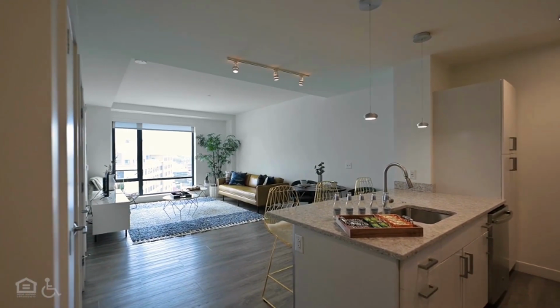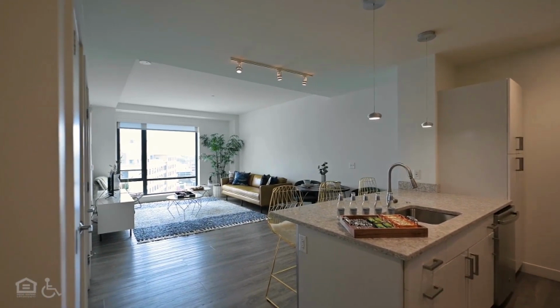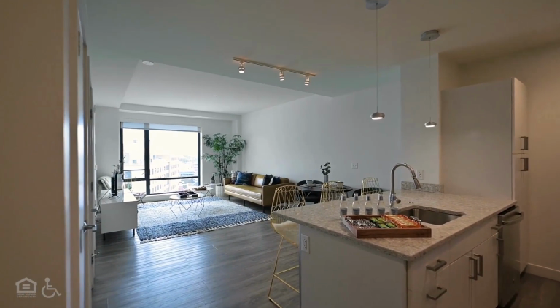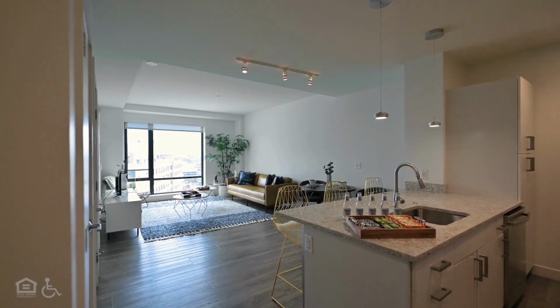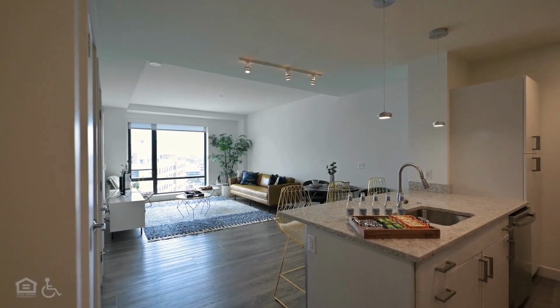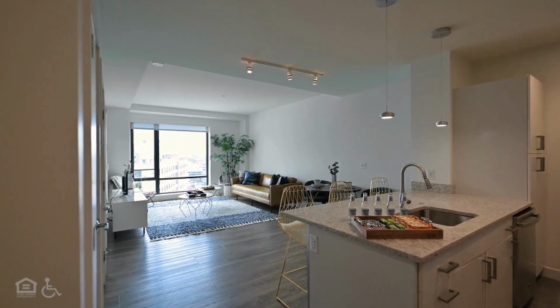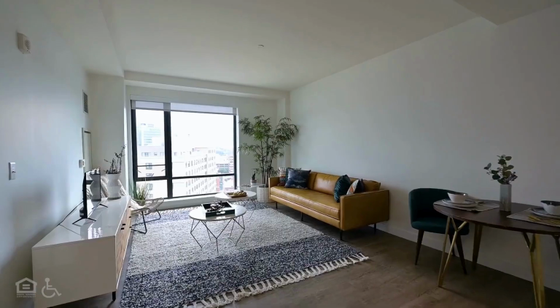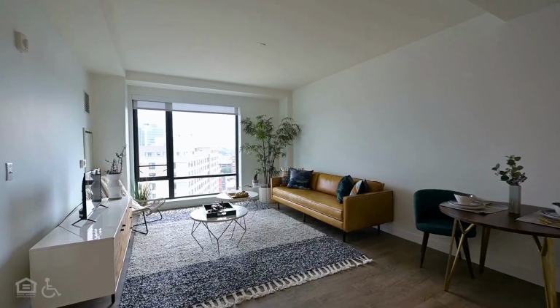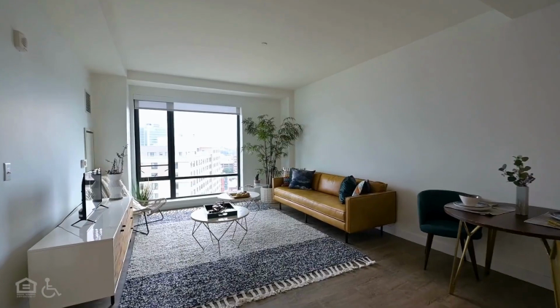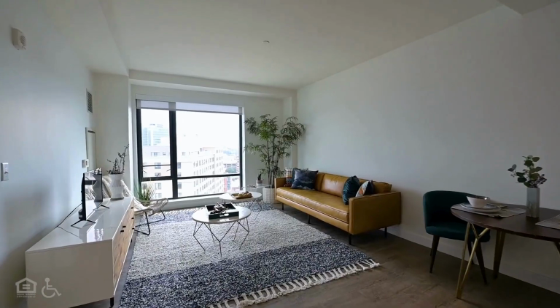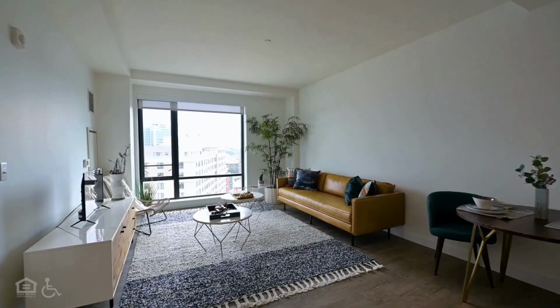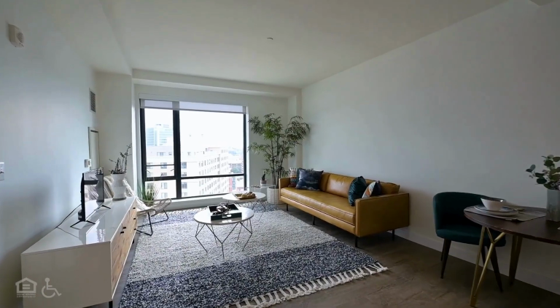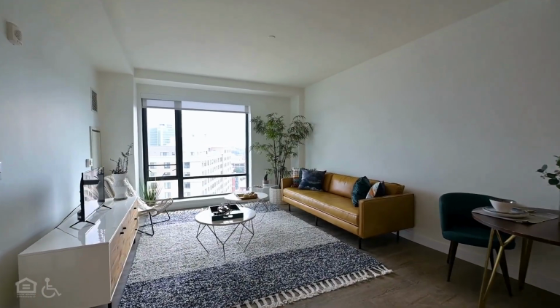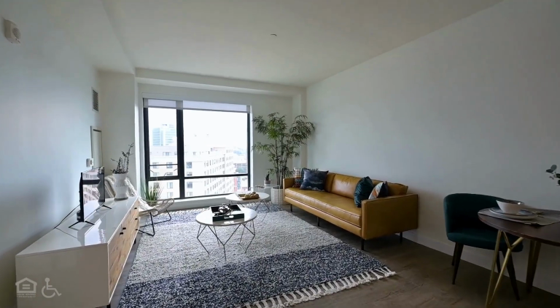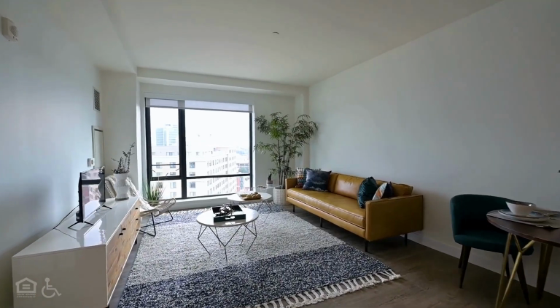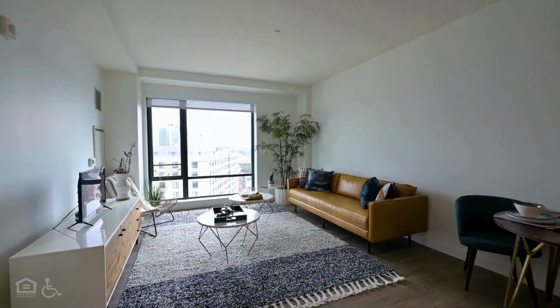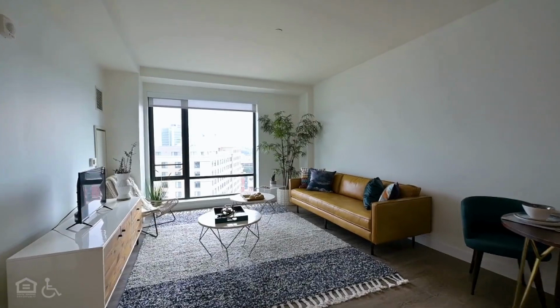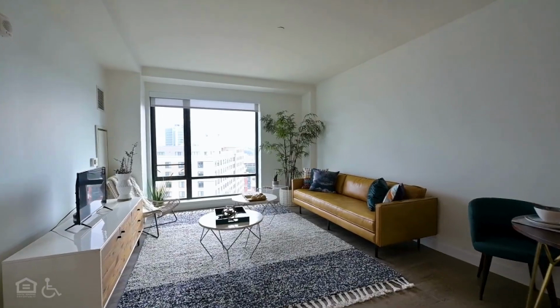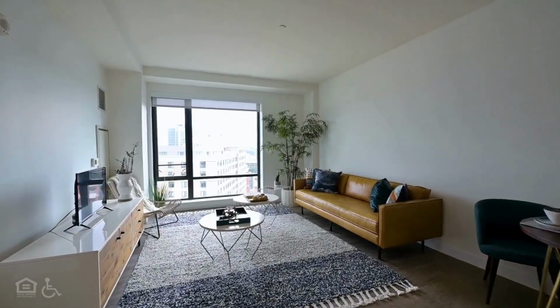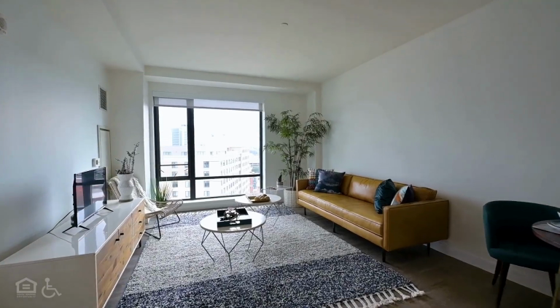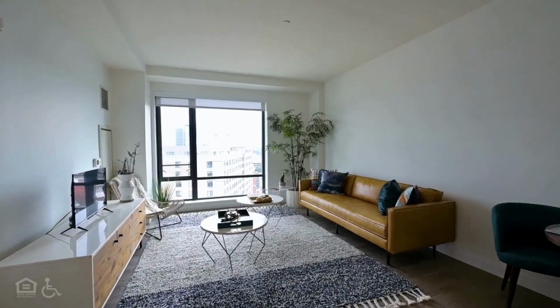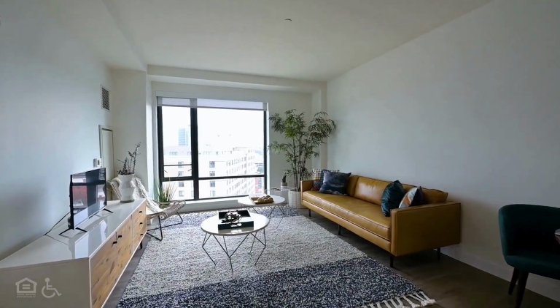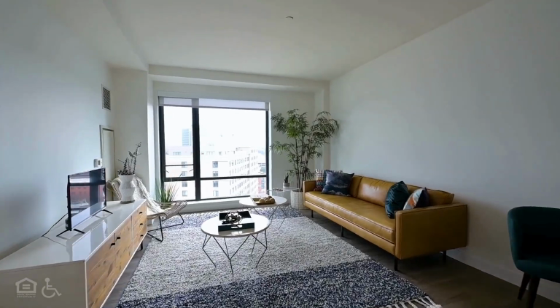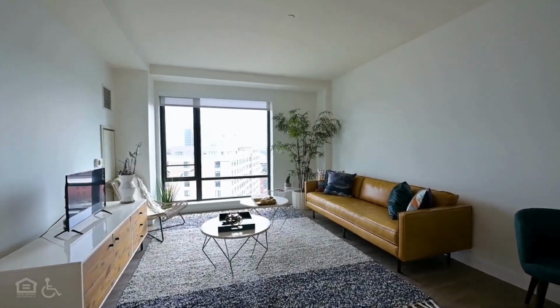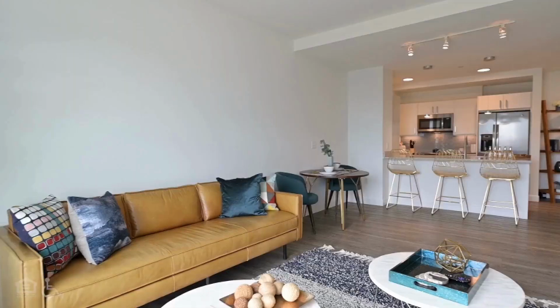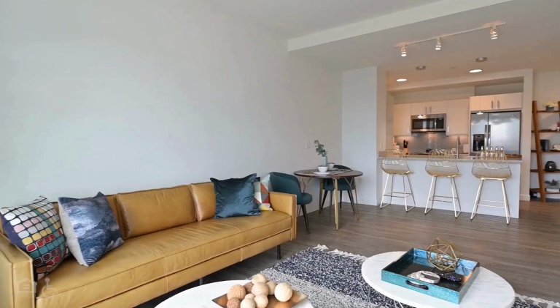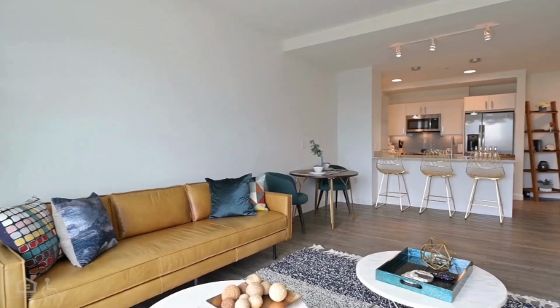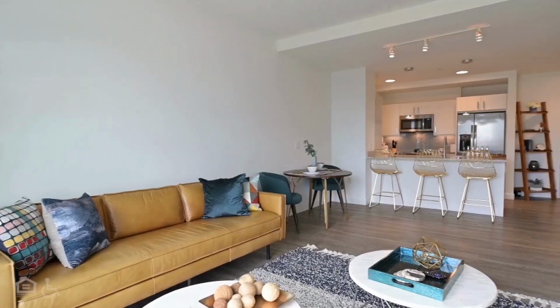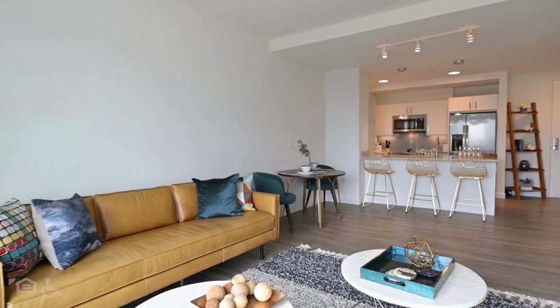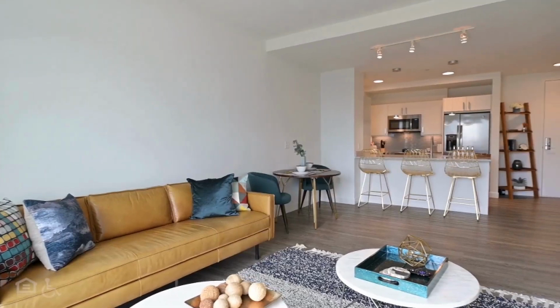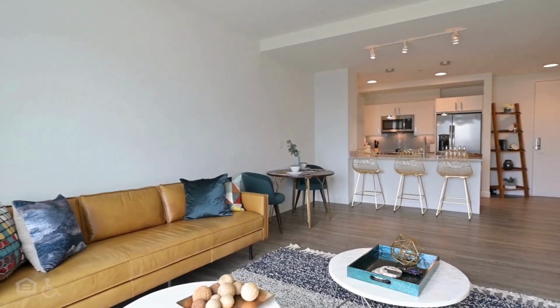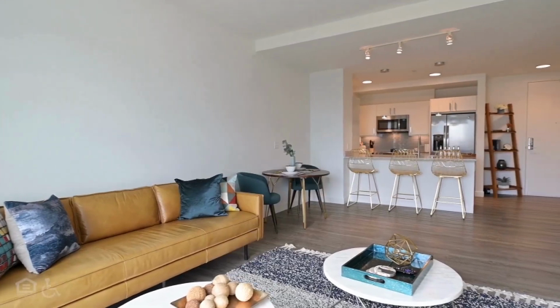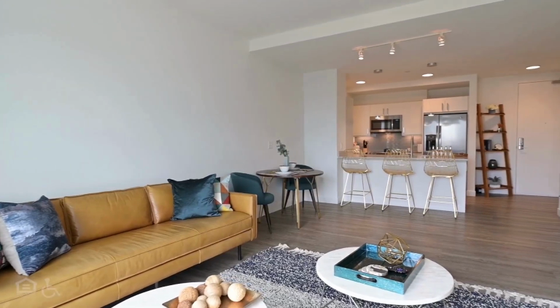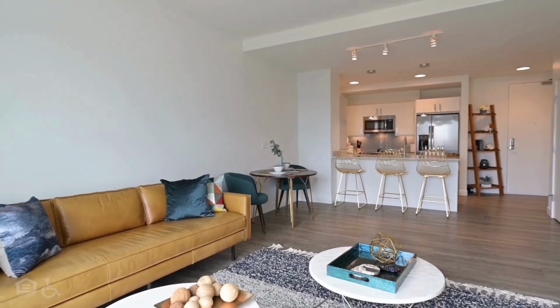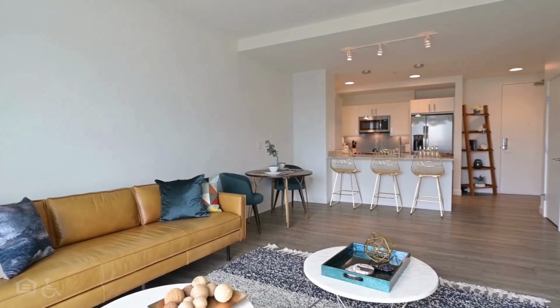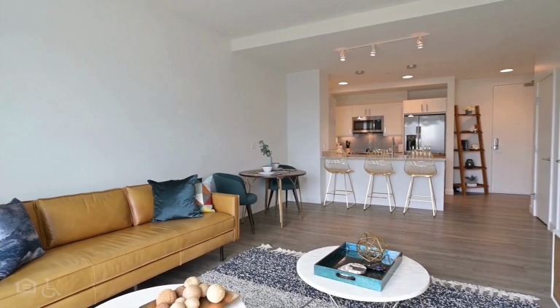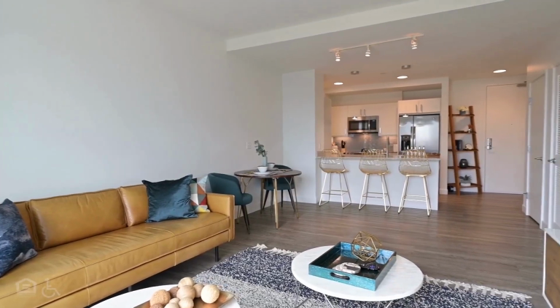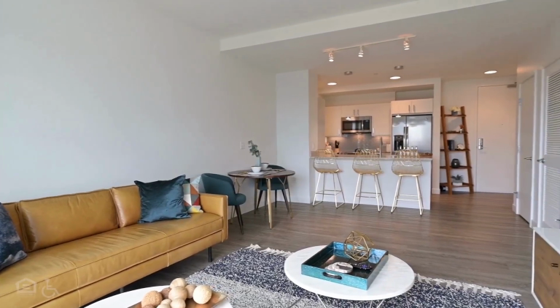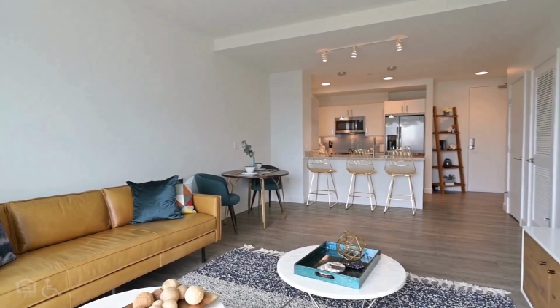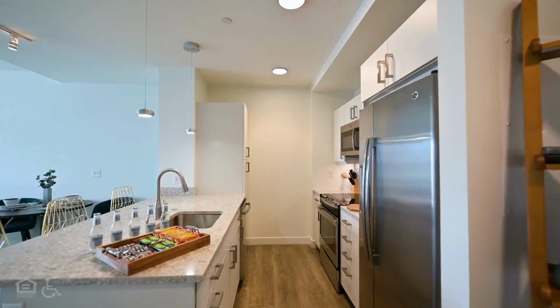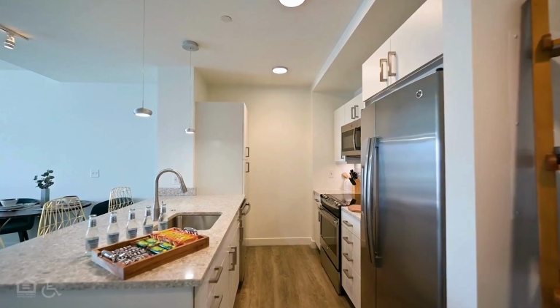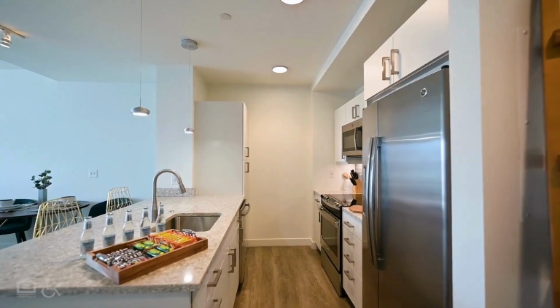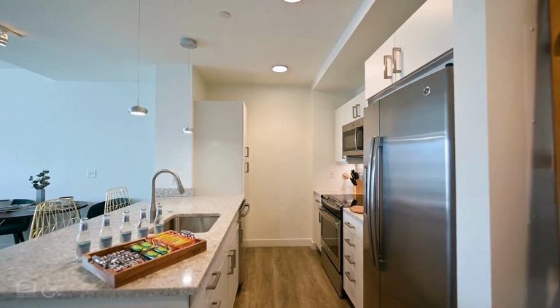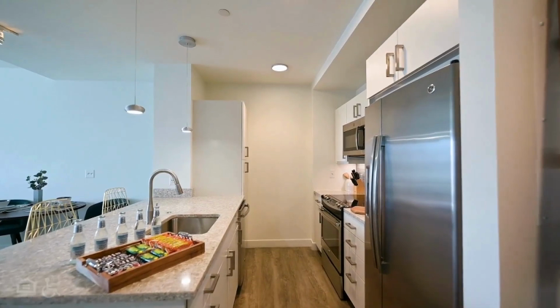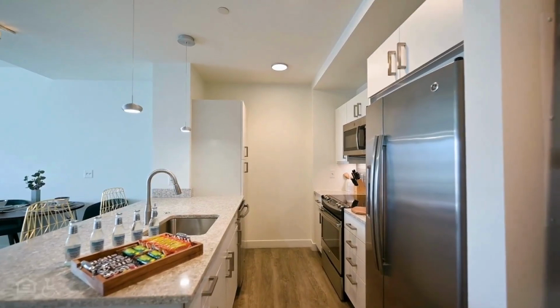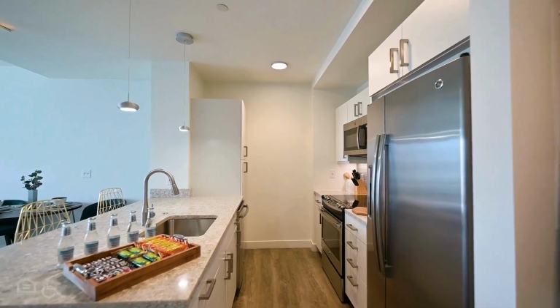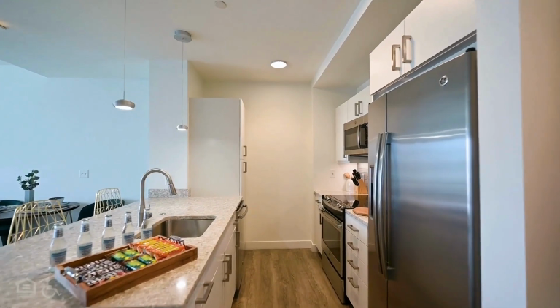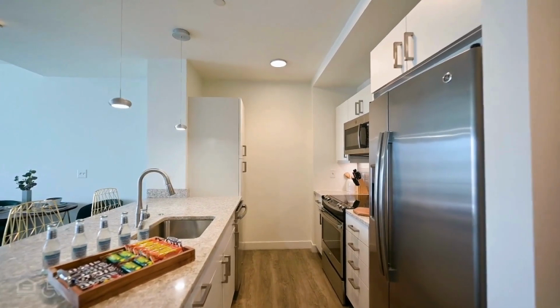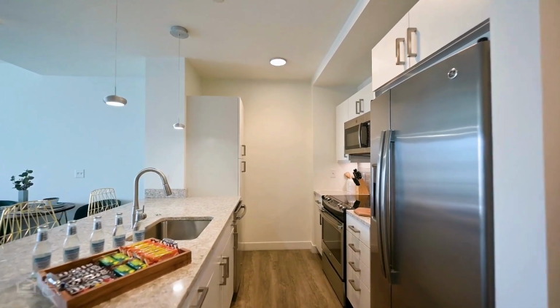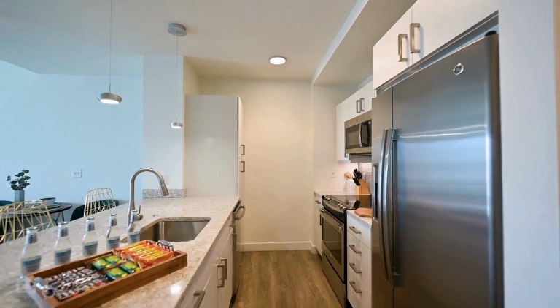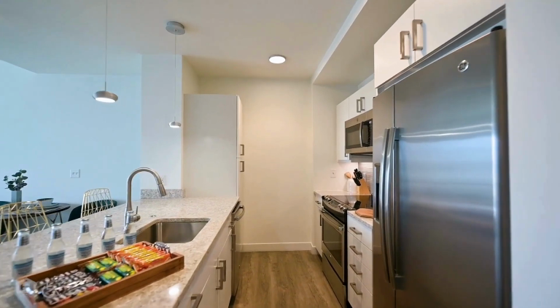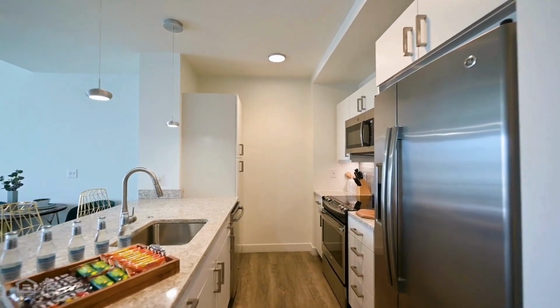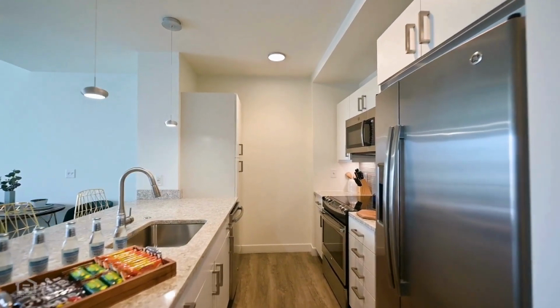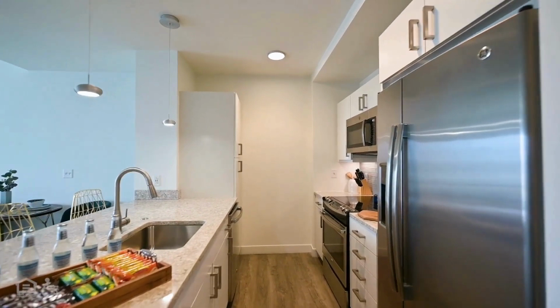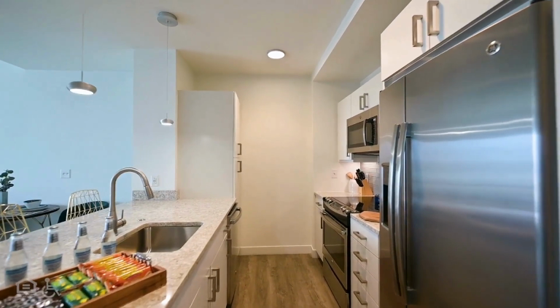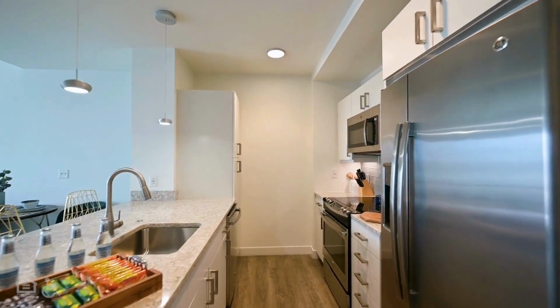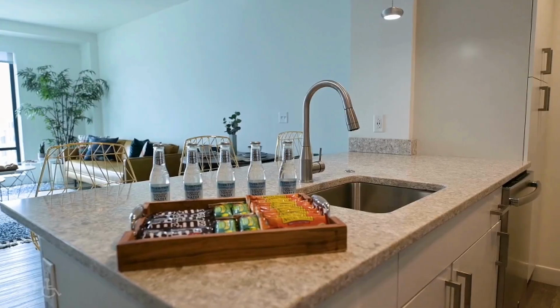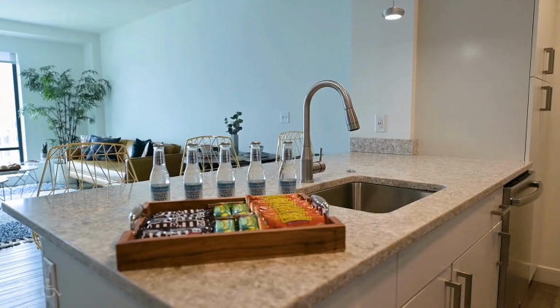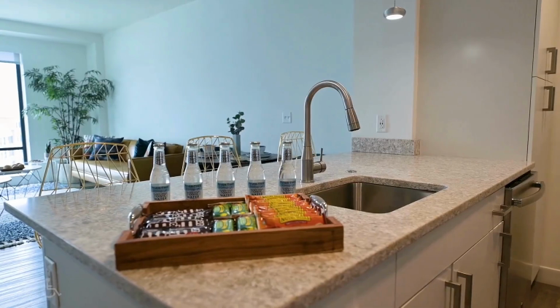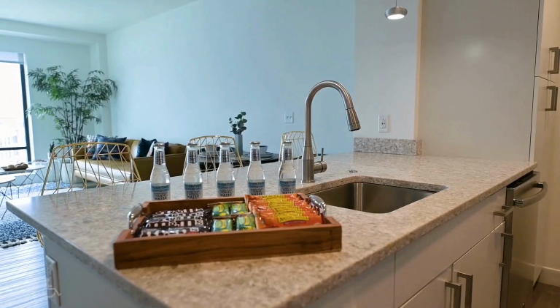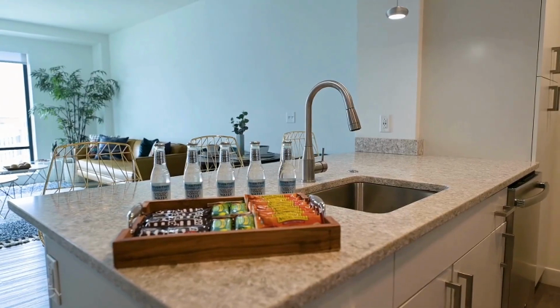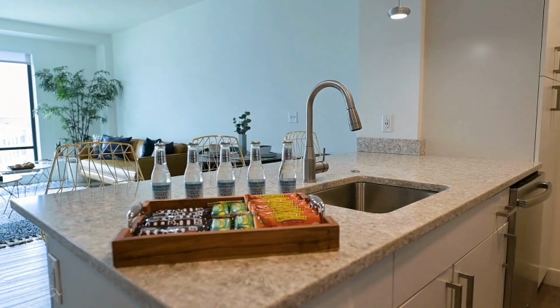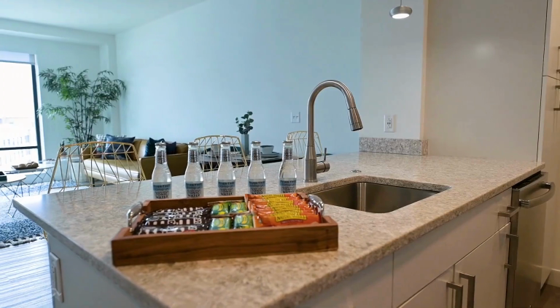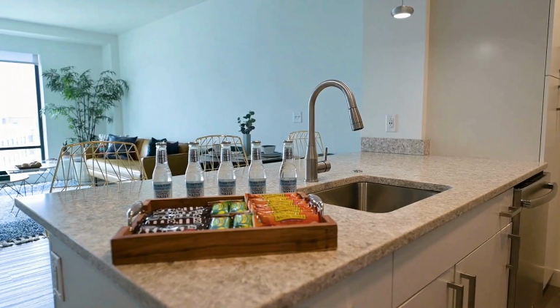An apartment with an open-concept kitchen and living space. The kitchen has stainless steel appliances and bar seating at the counter that divides the space.